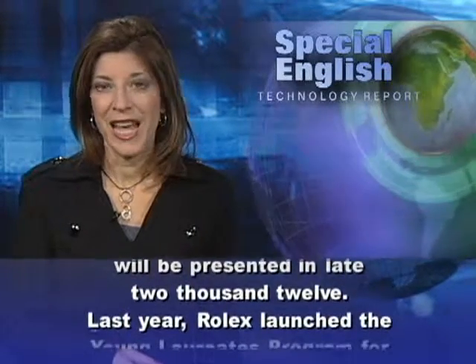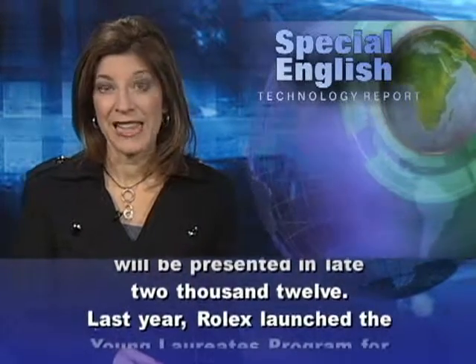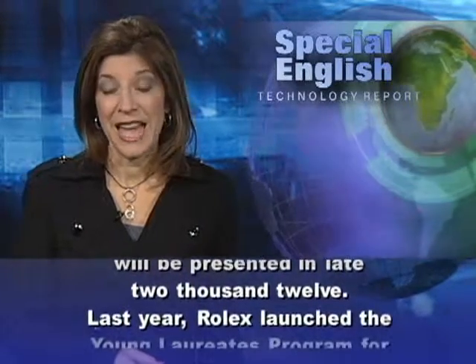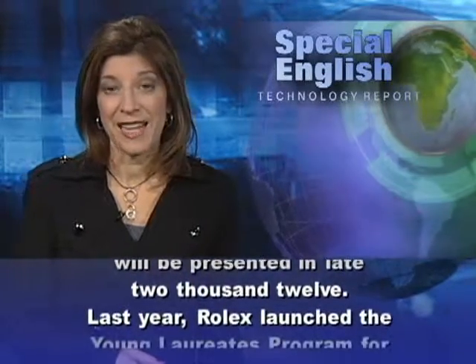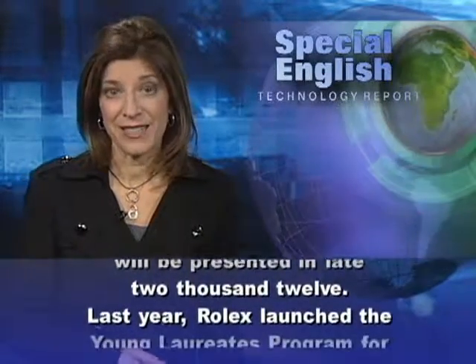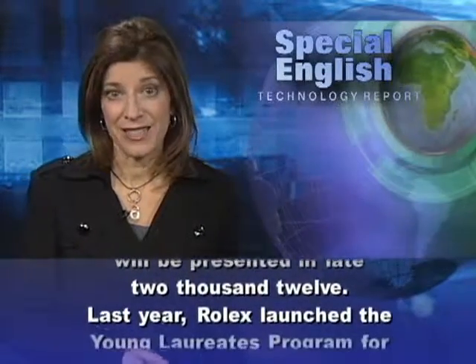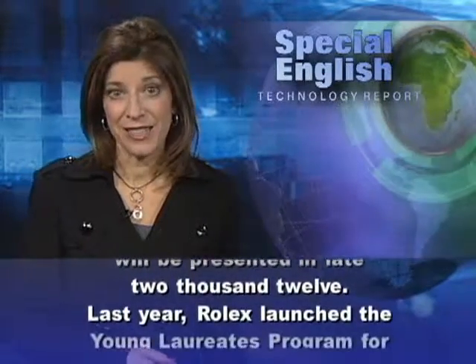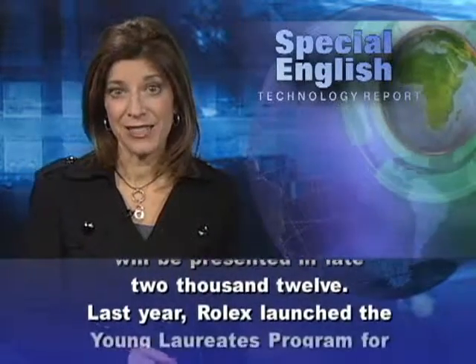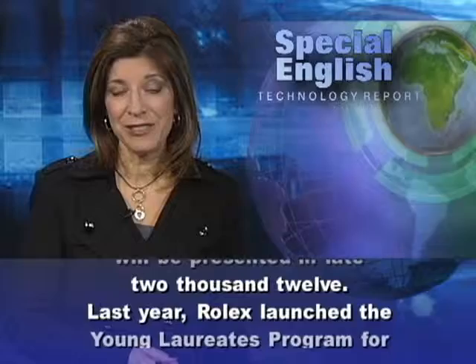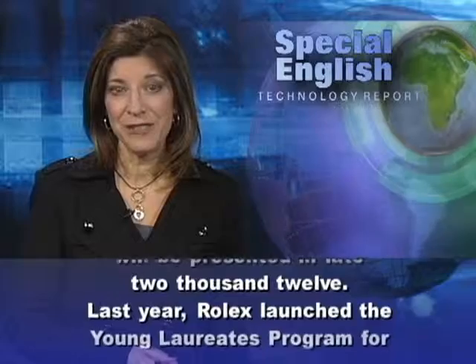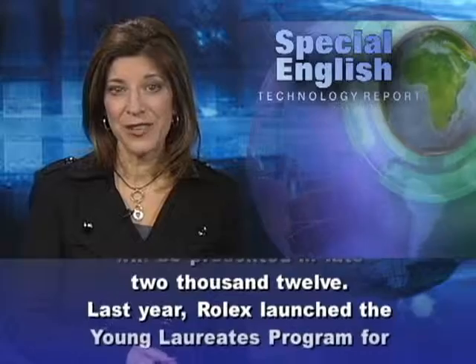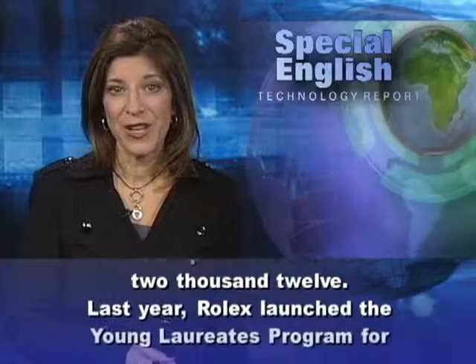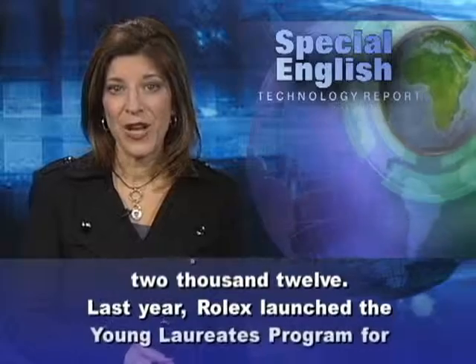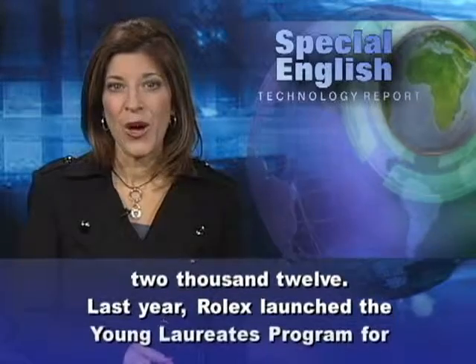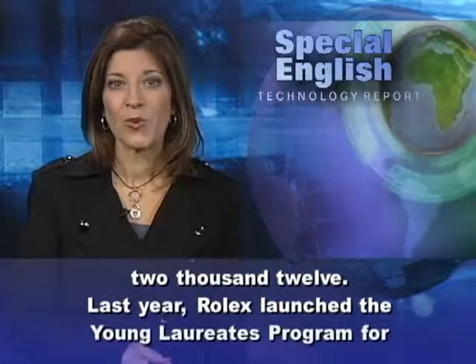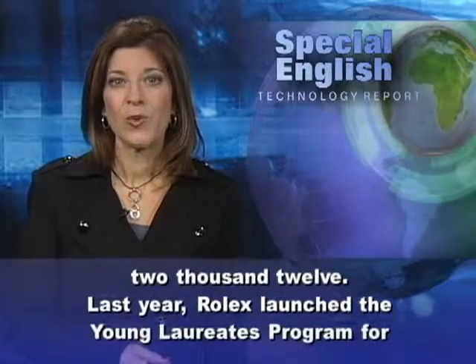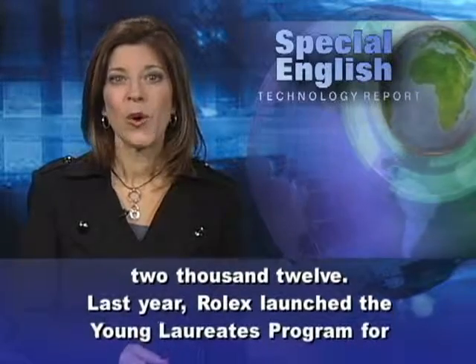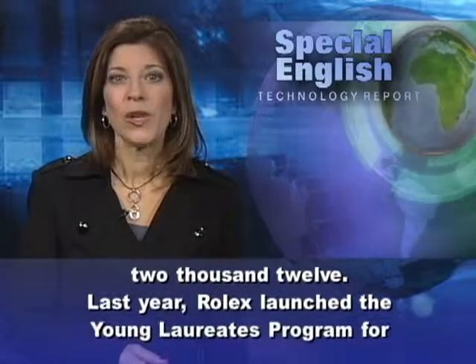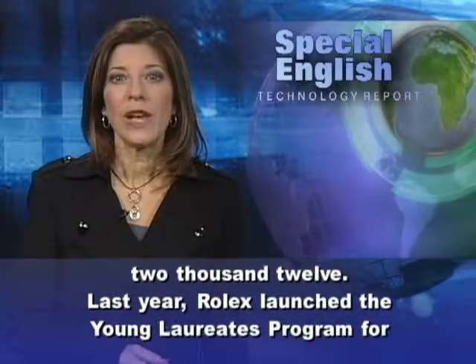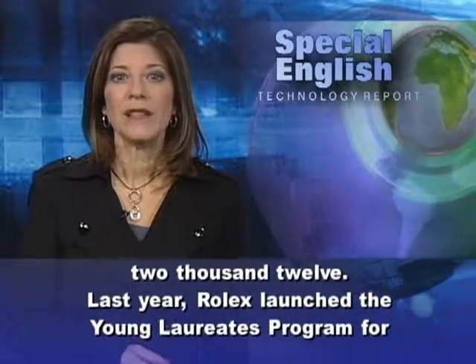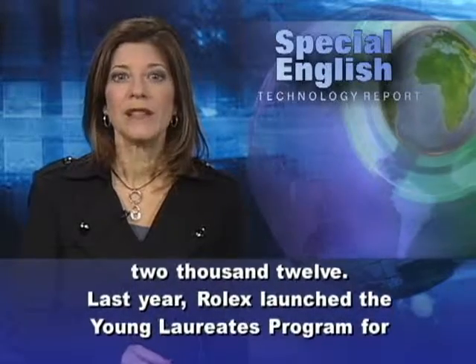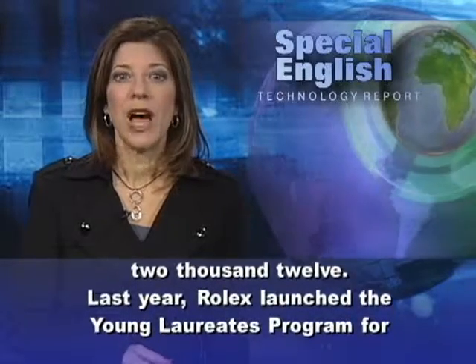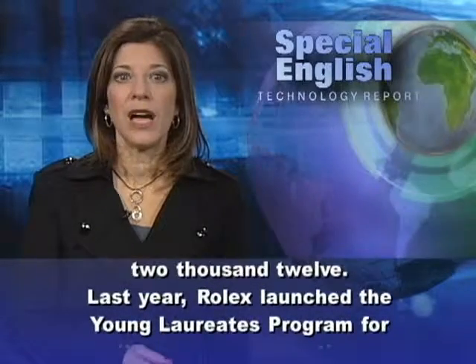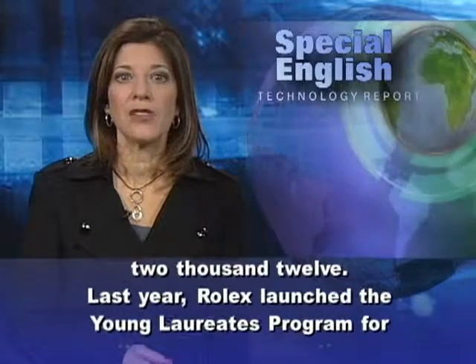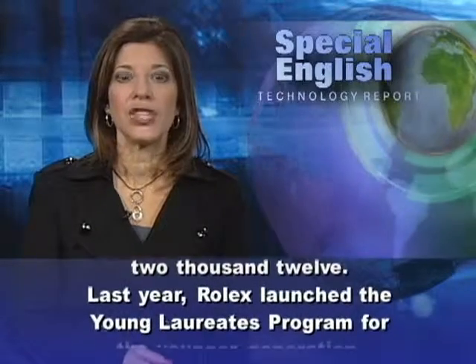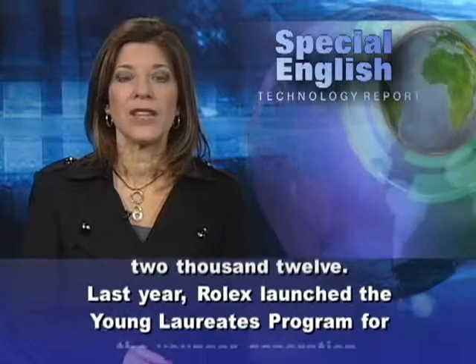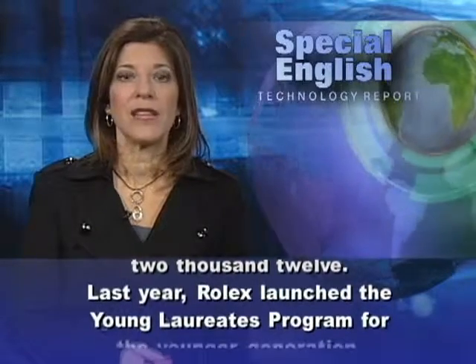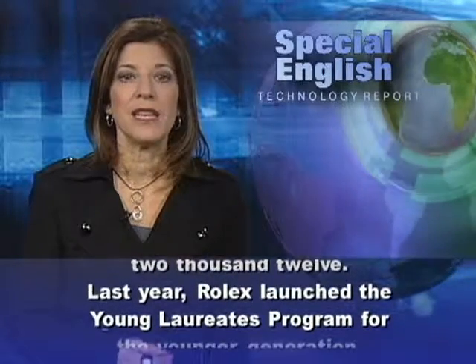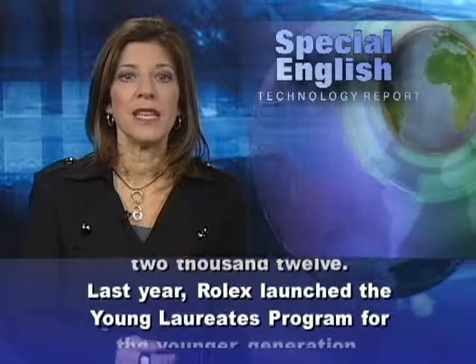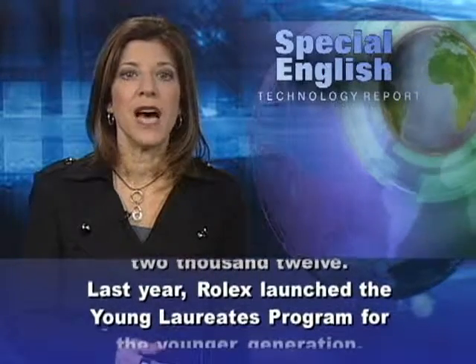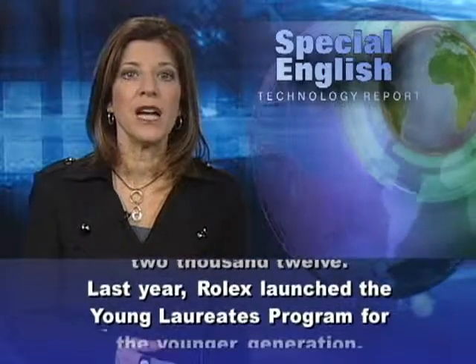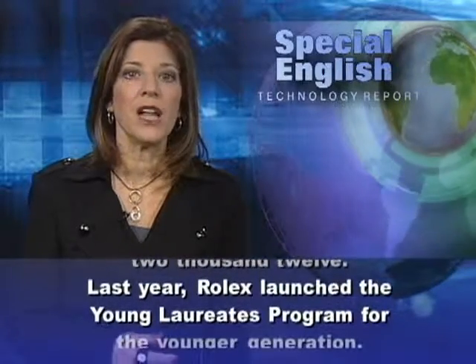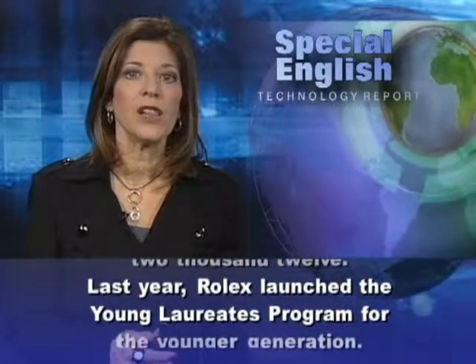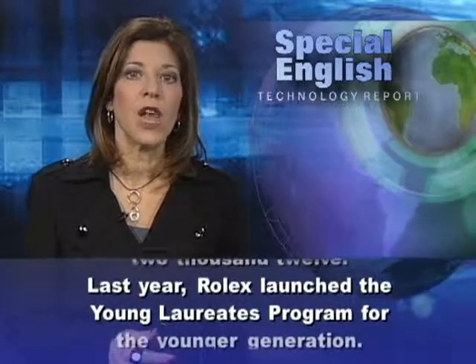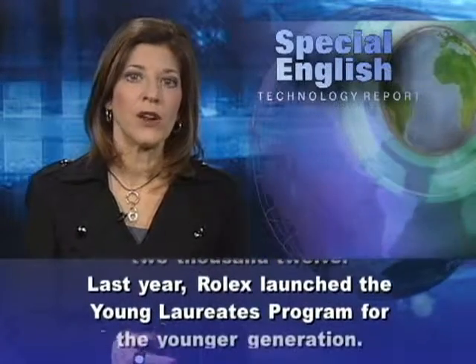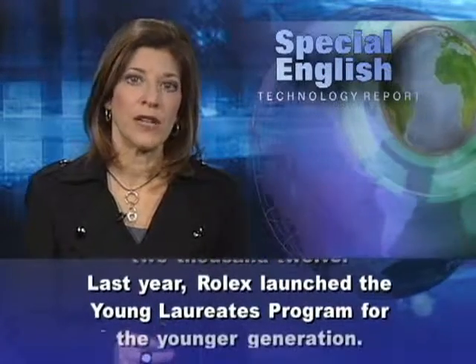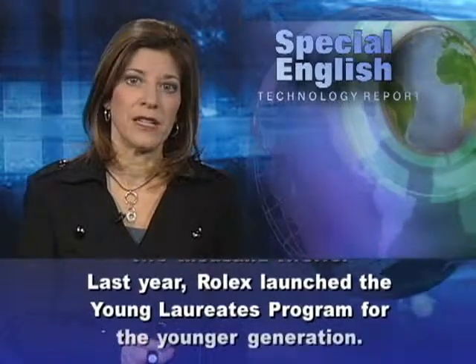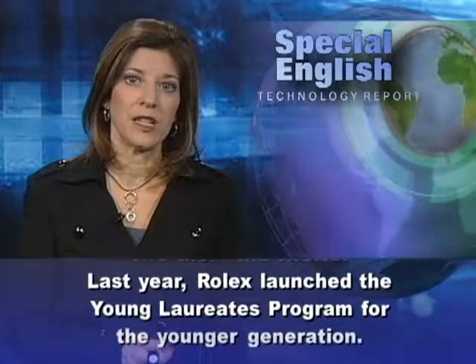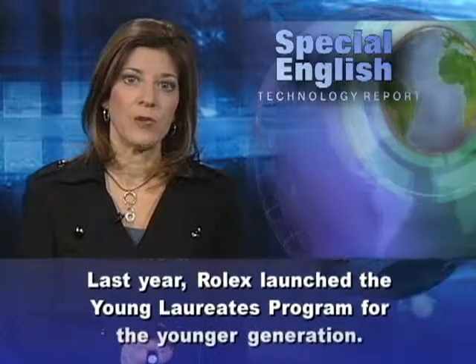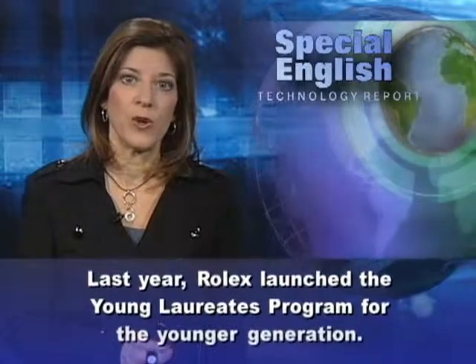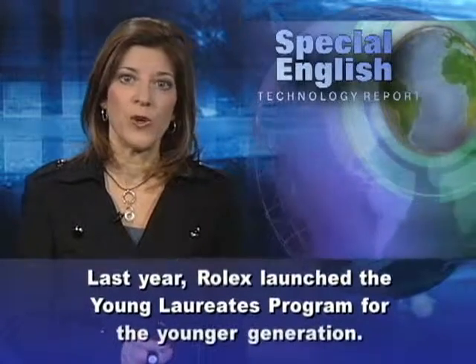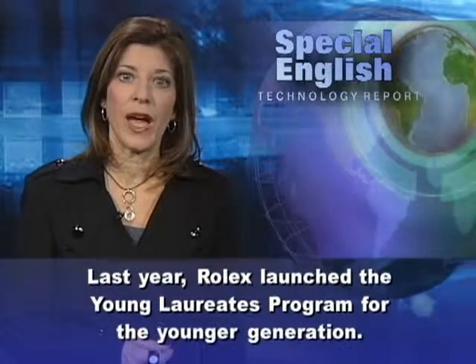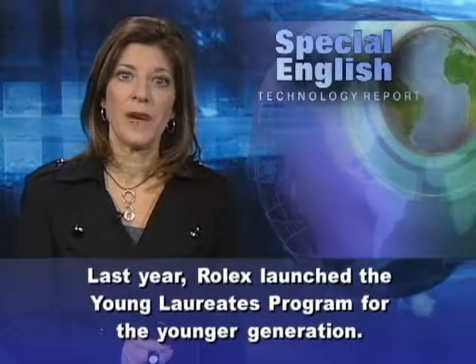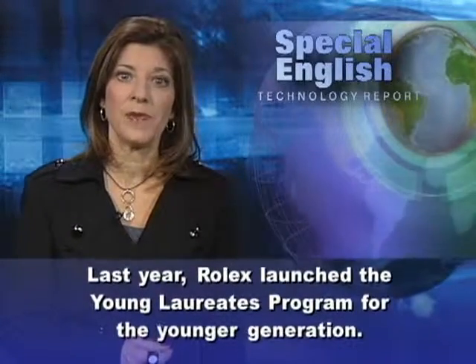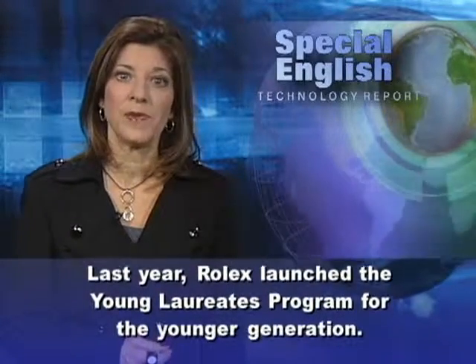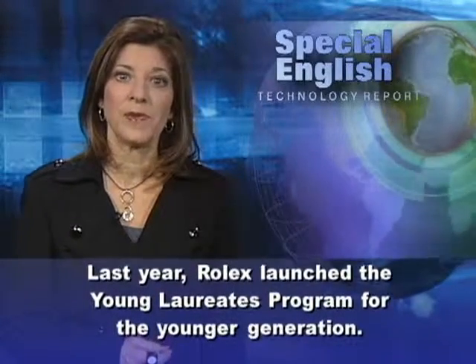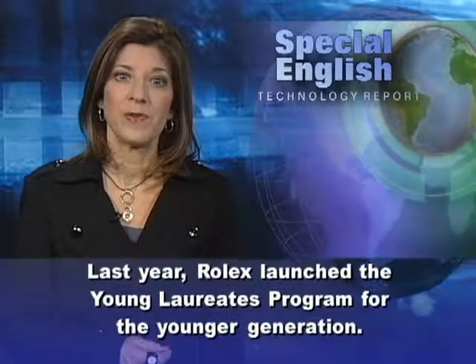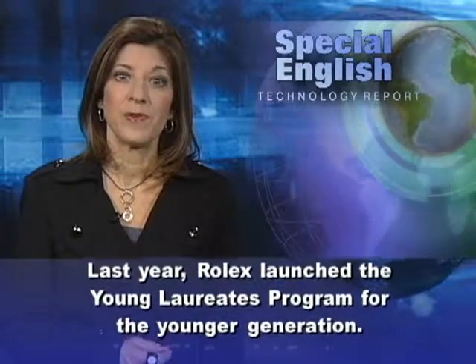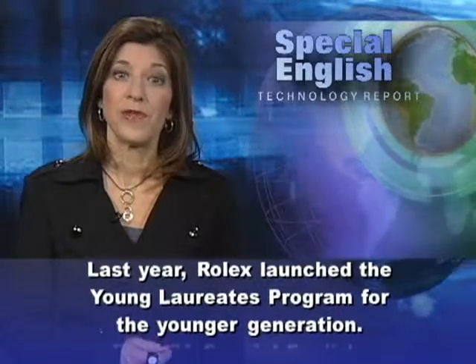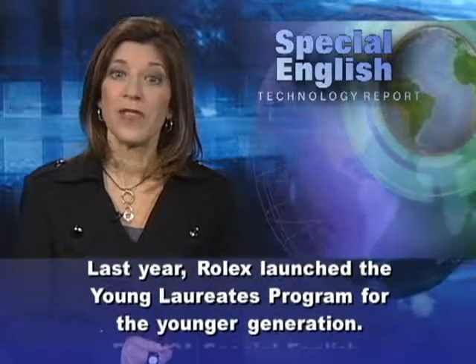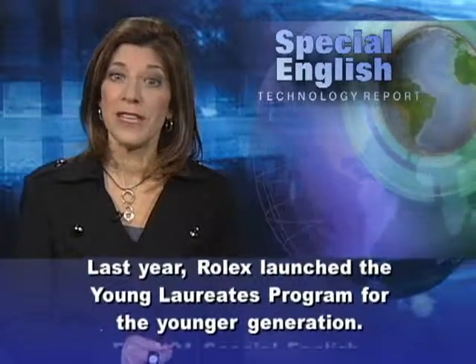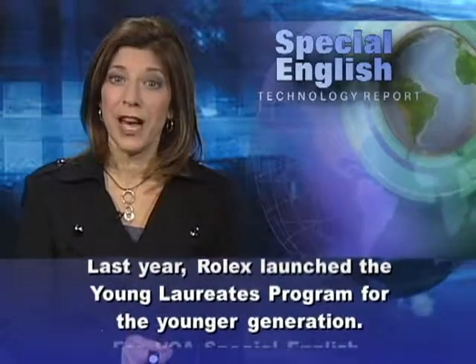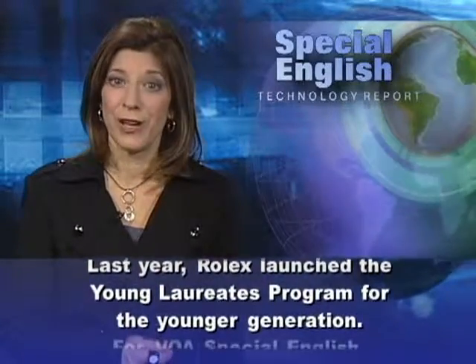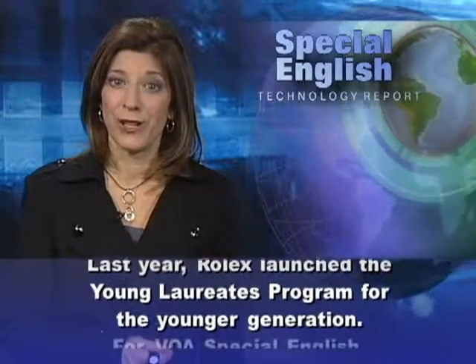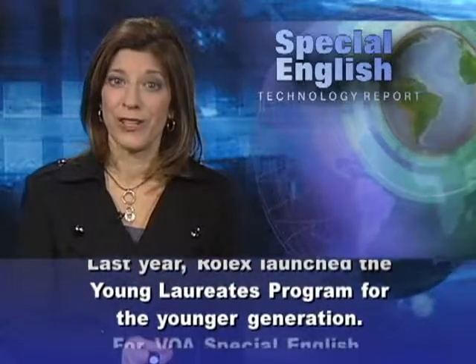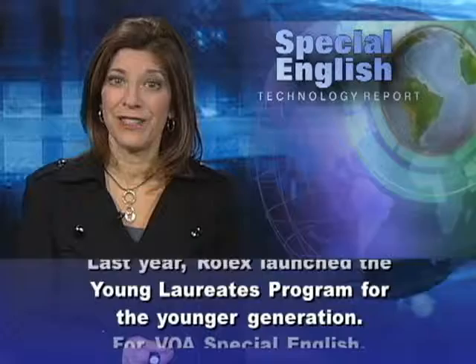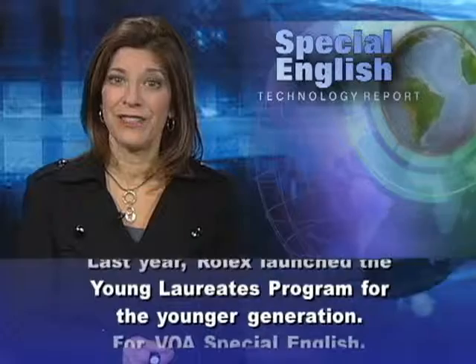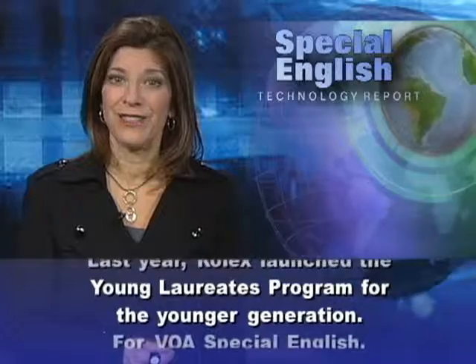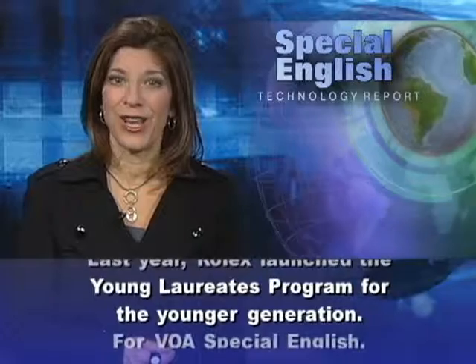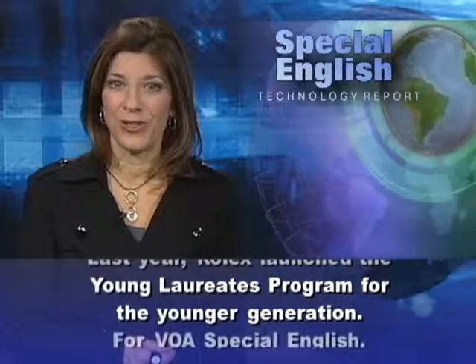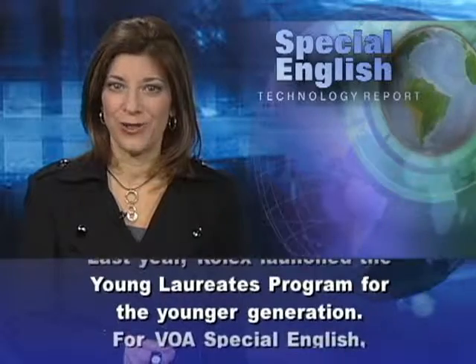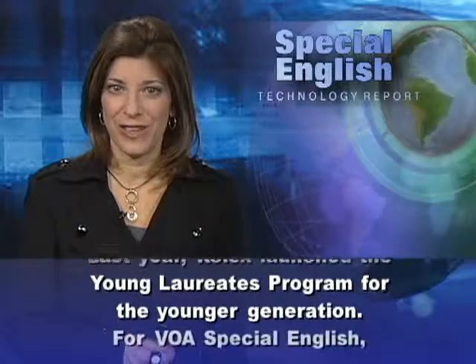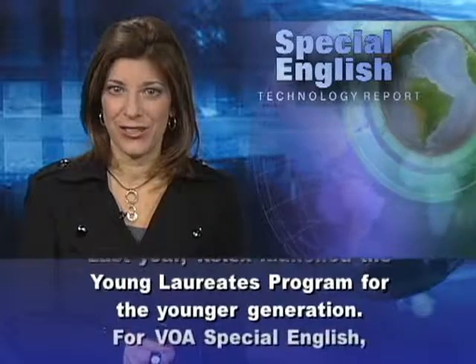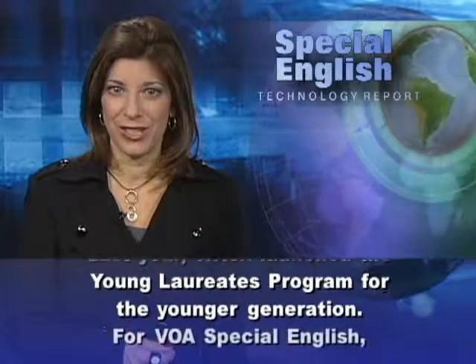Last year, Rolex launched the Young Laureates program for the younger generation.